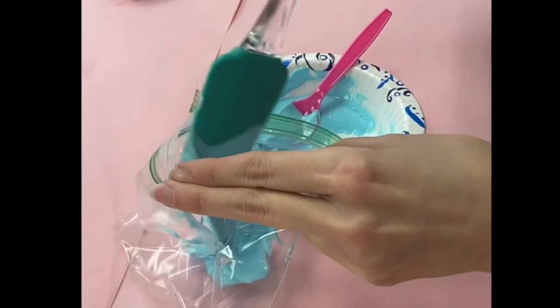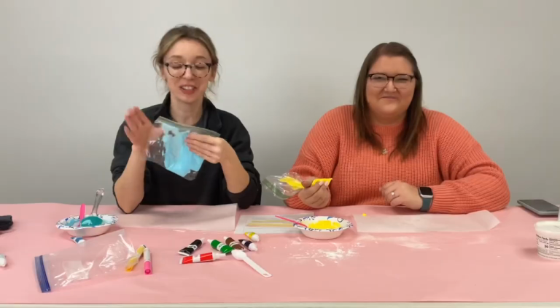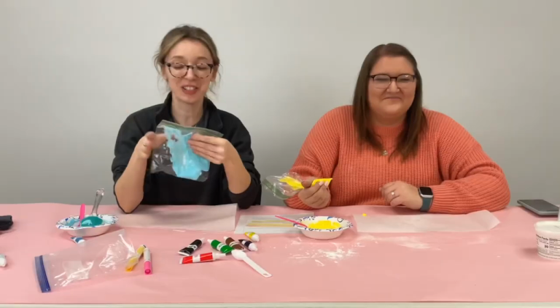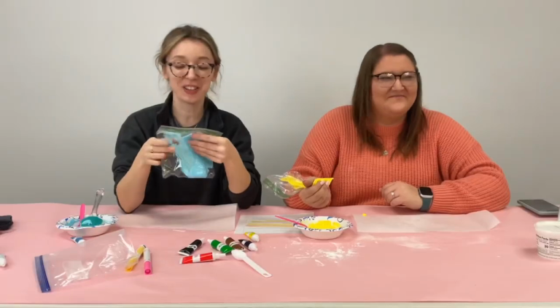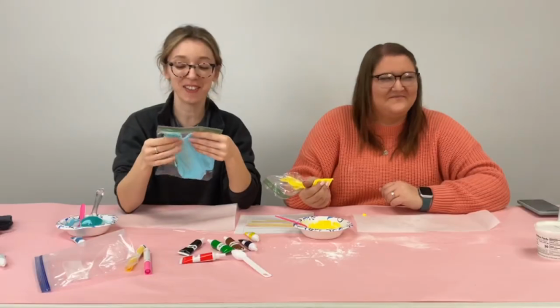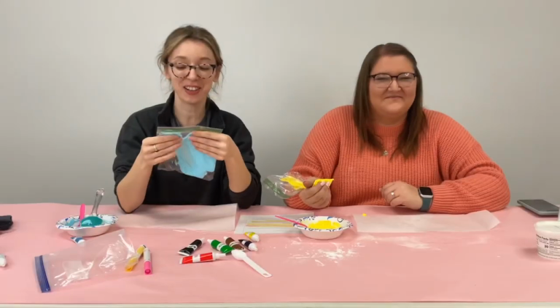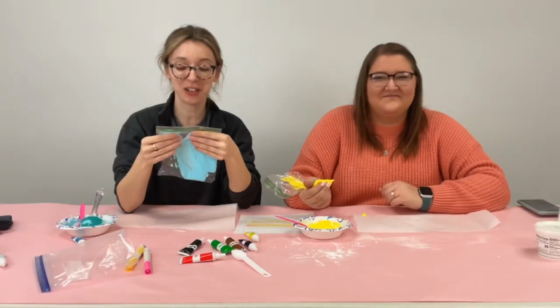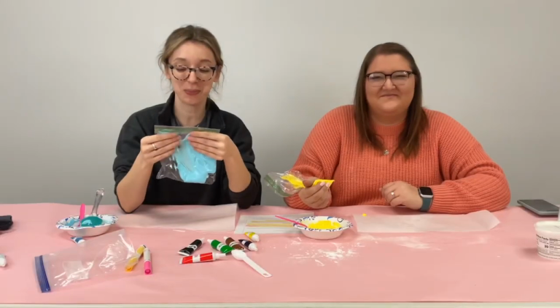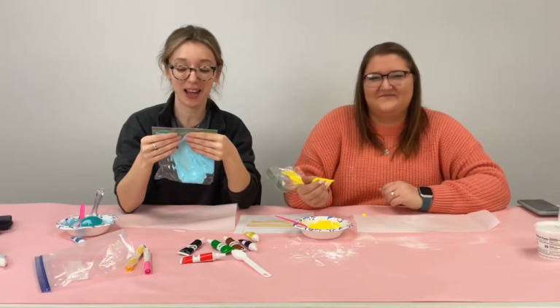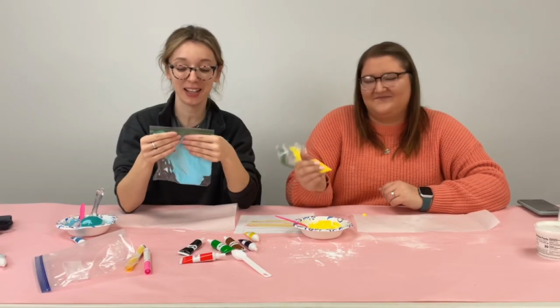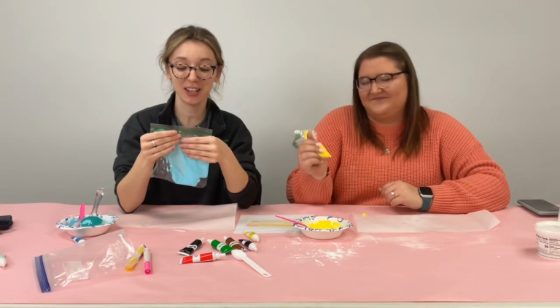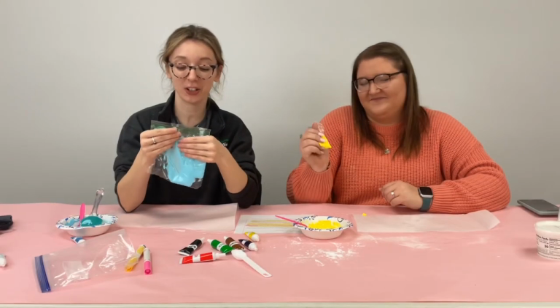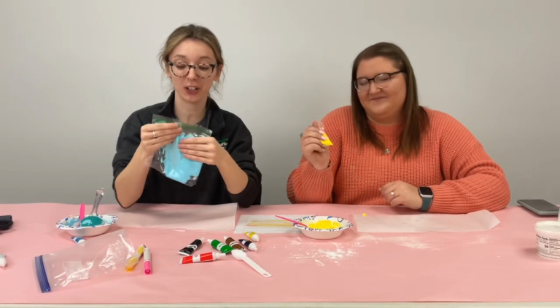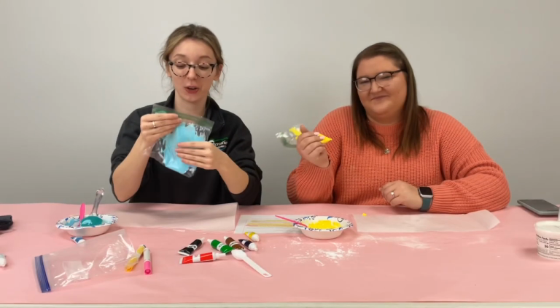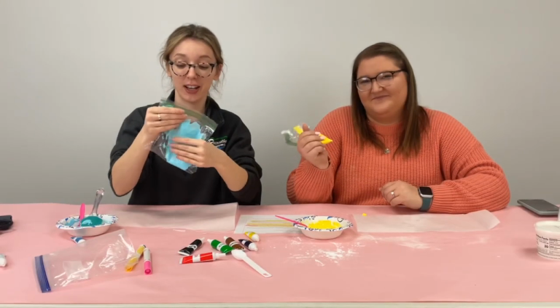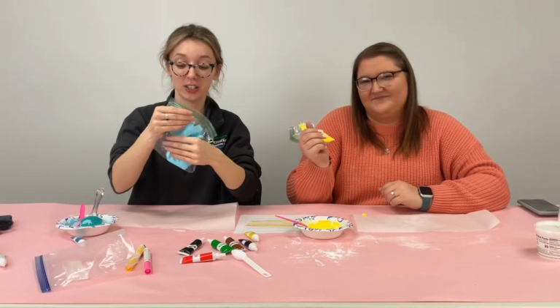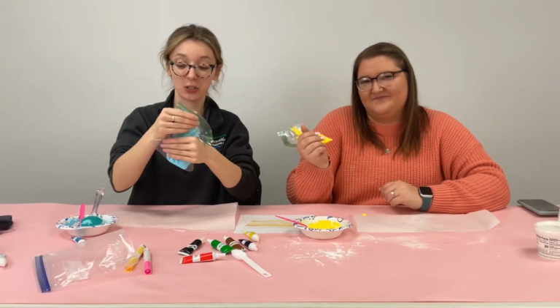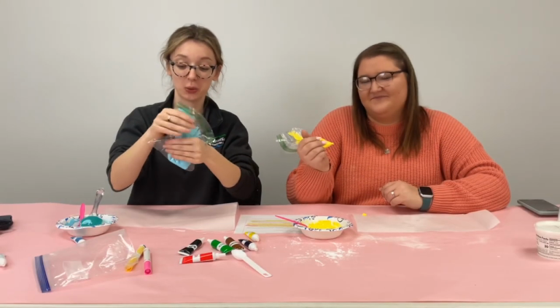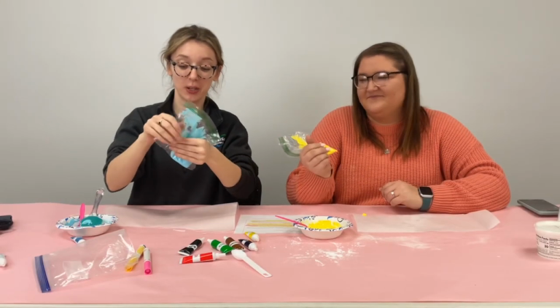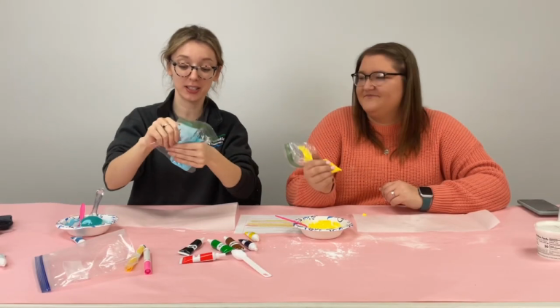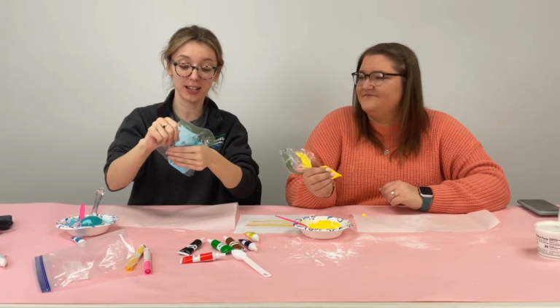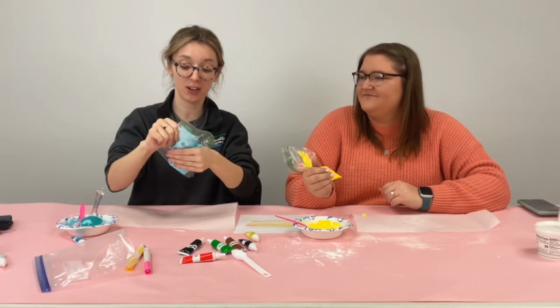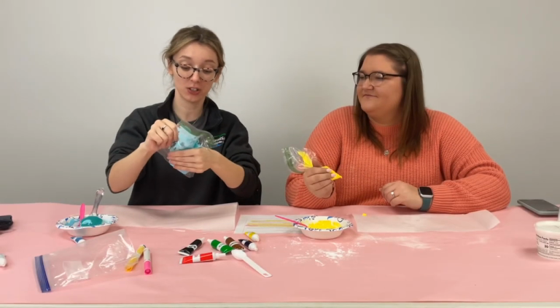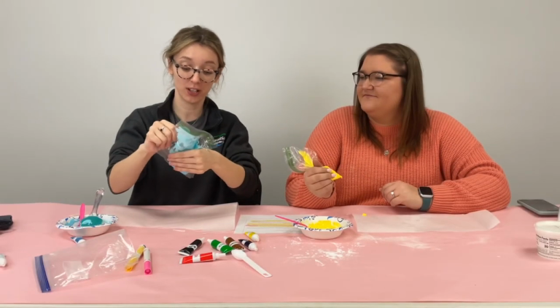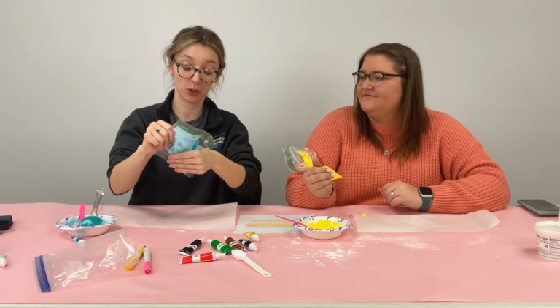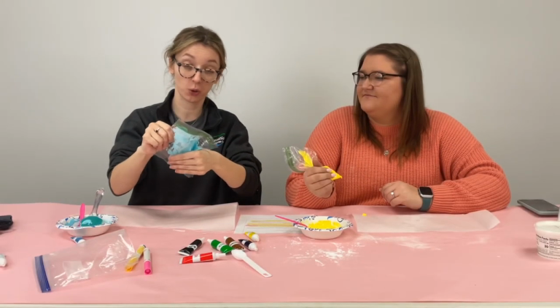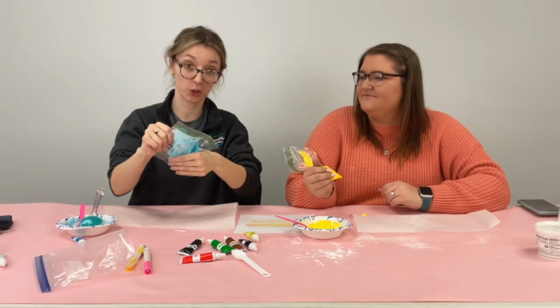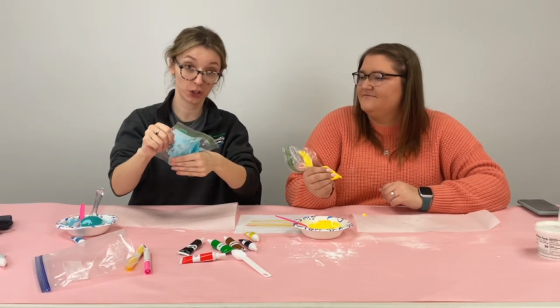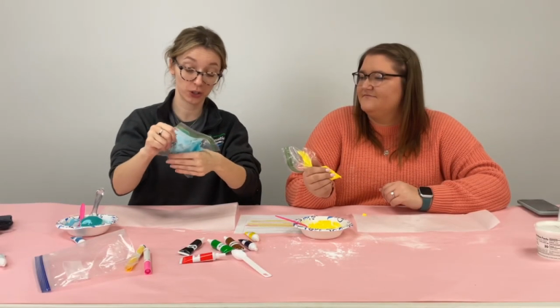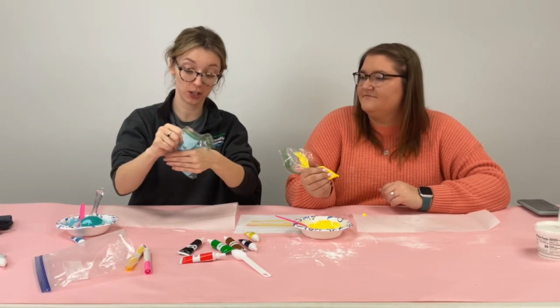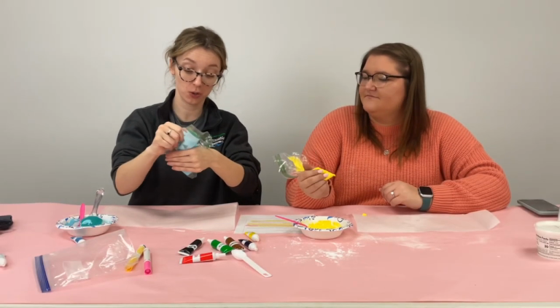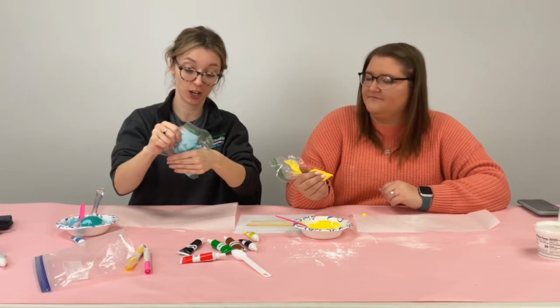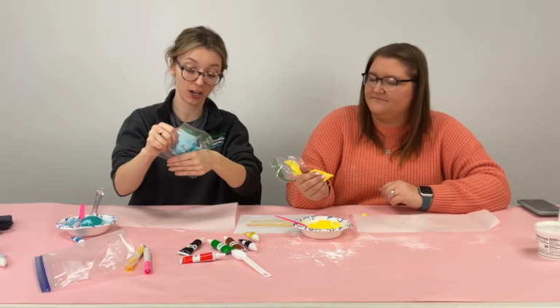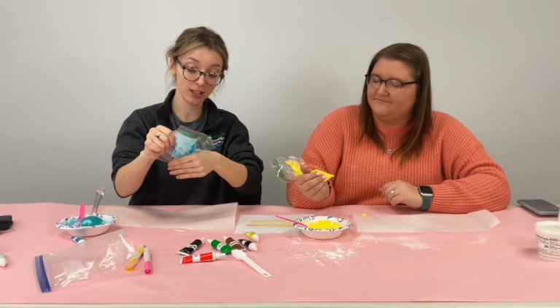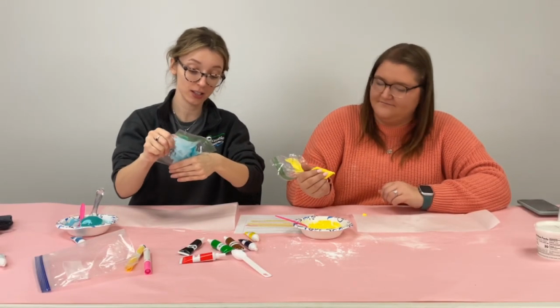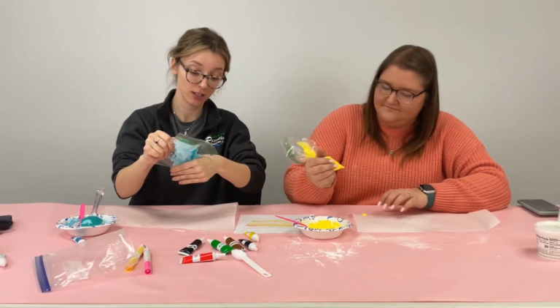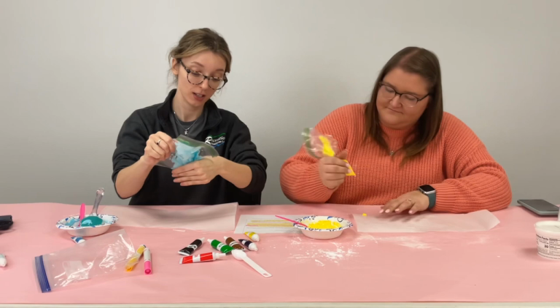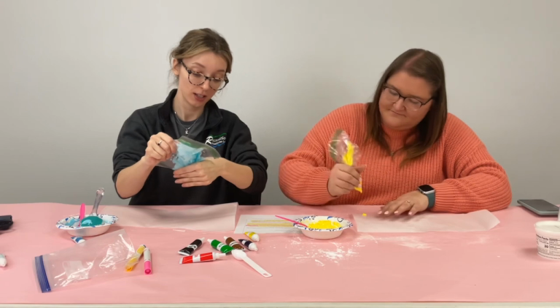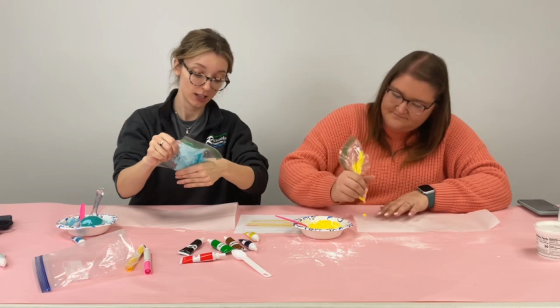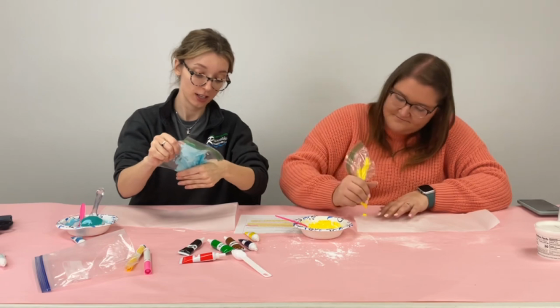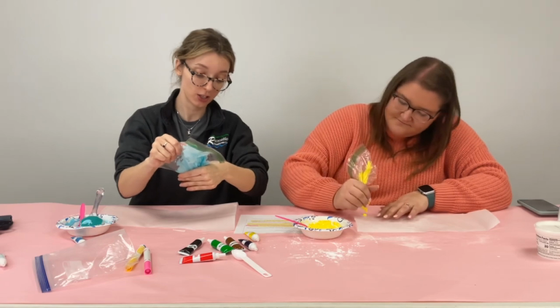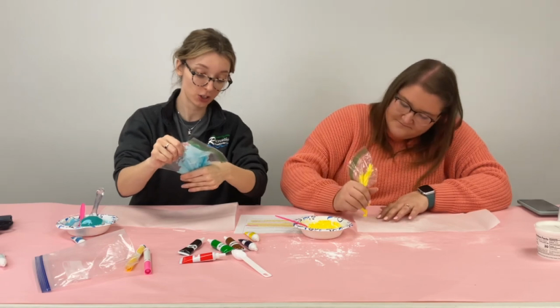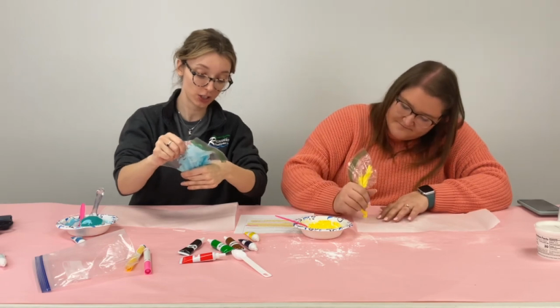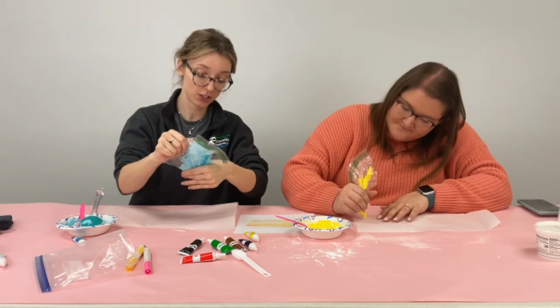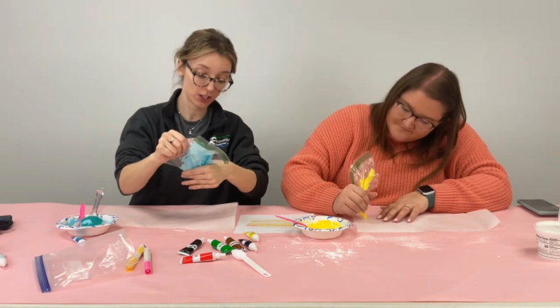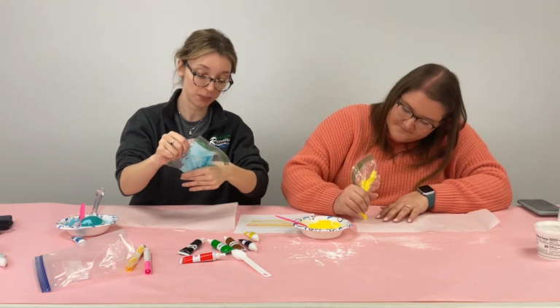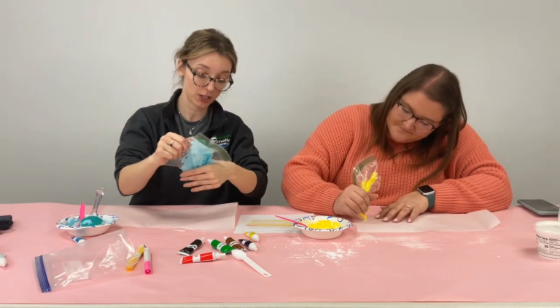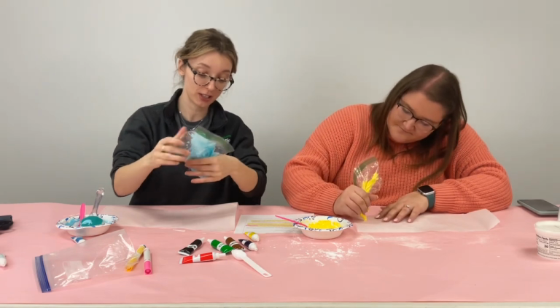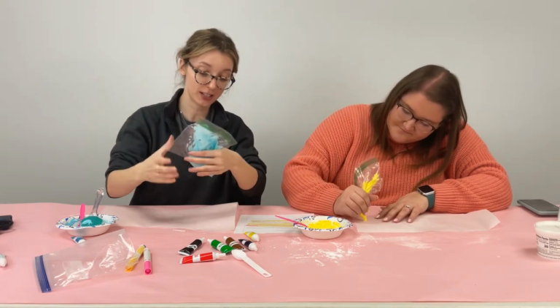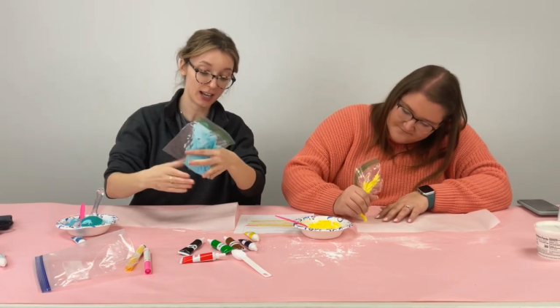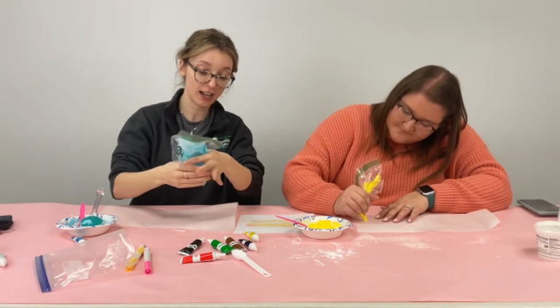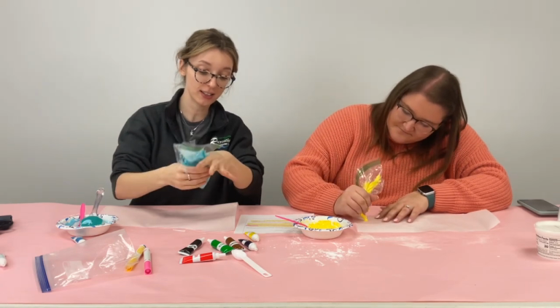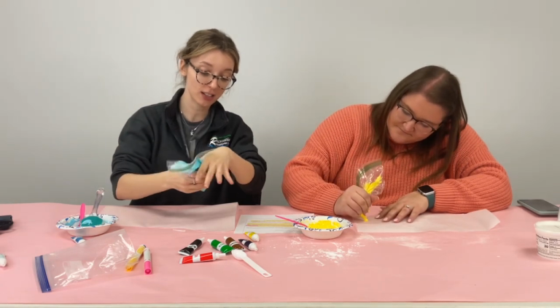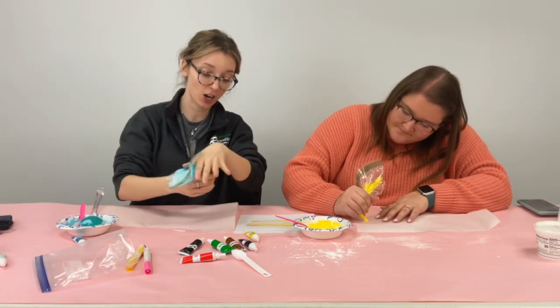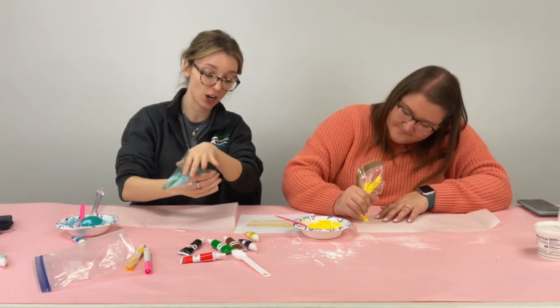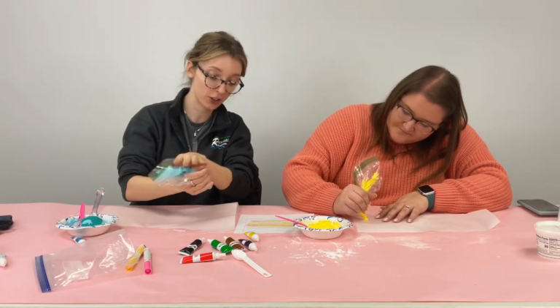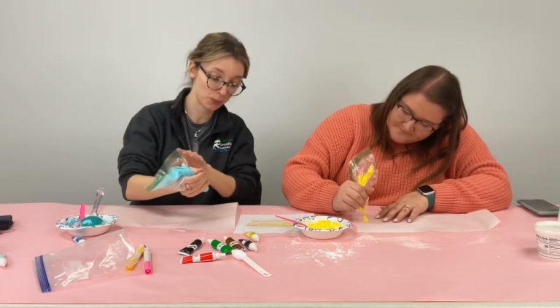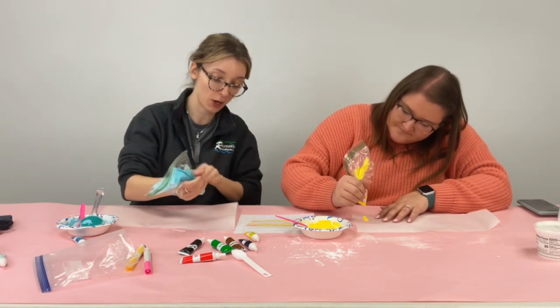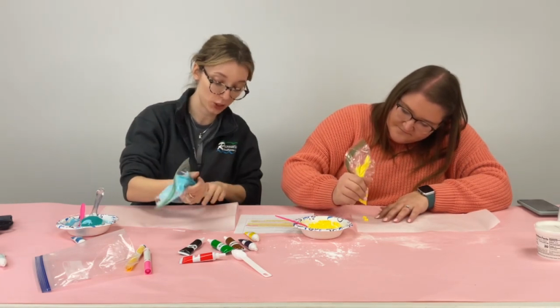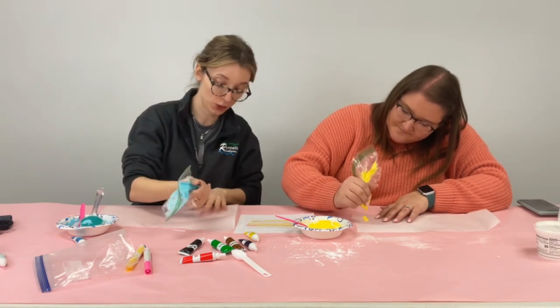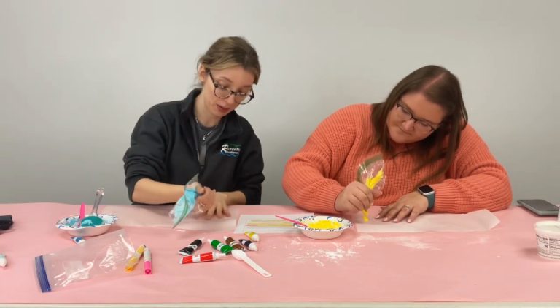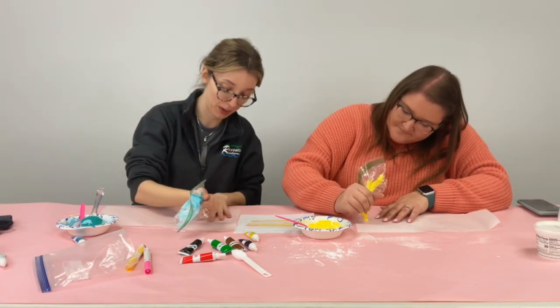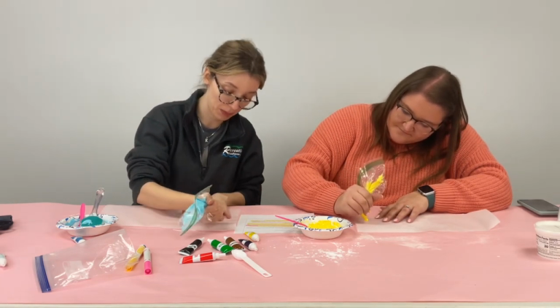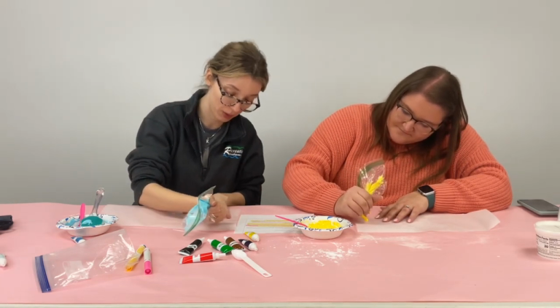Once you have it in your baggie you're going to go ahead and squeeze it down to that corner that you cut, and you're going to start putting the dots on your parchment paper.